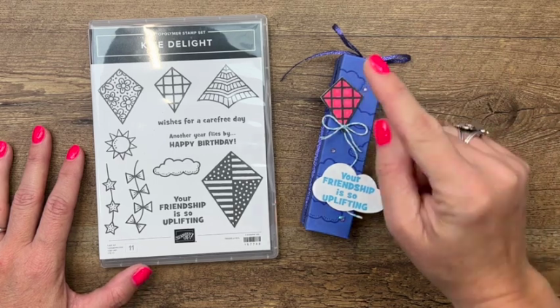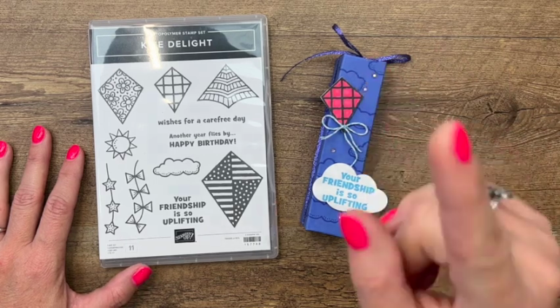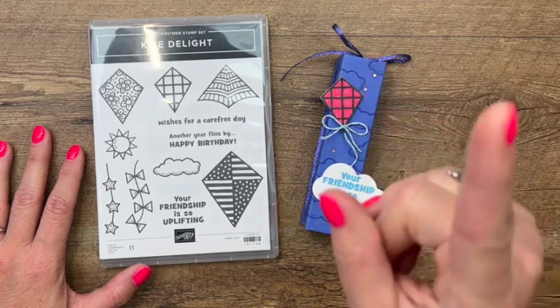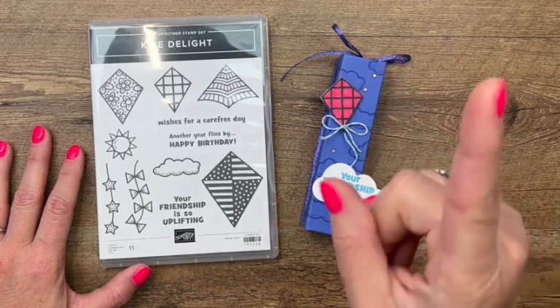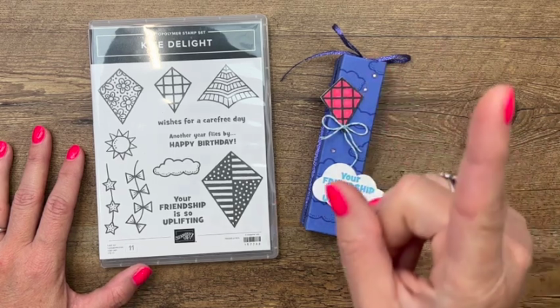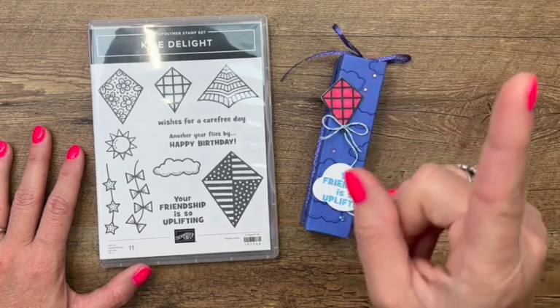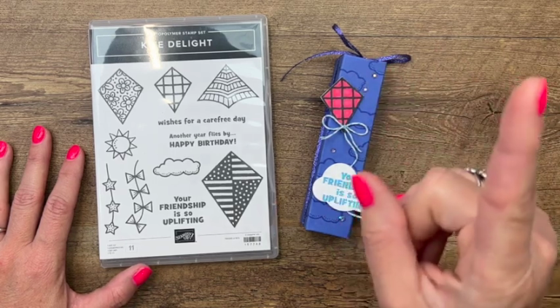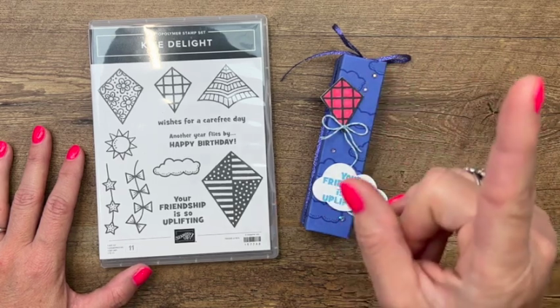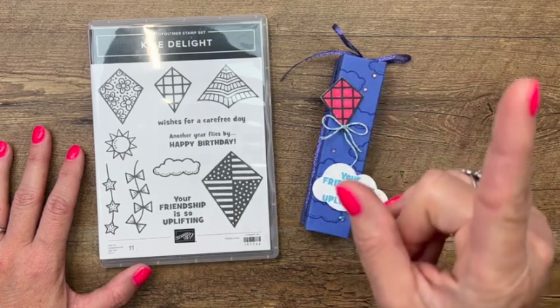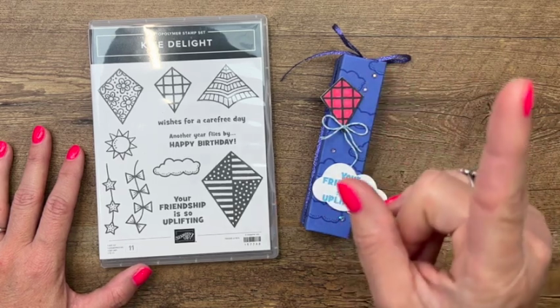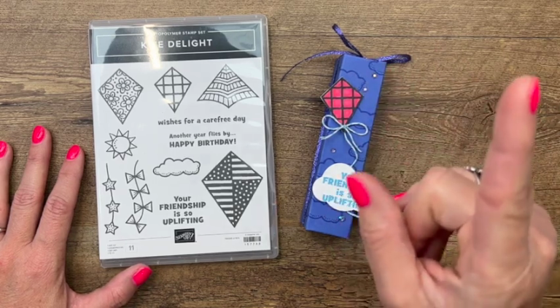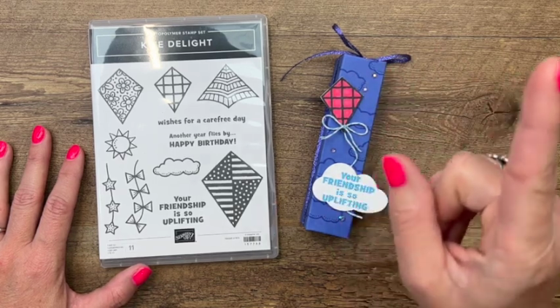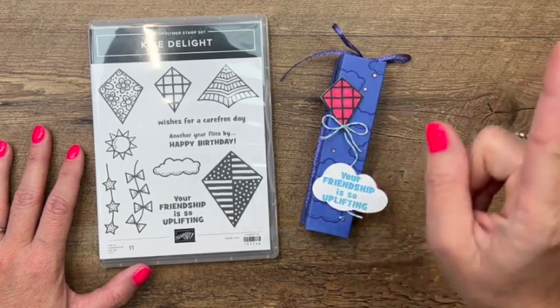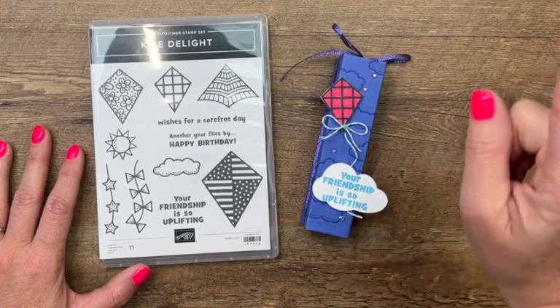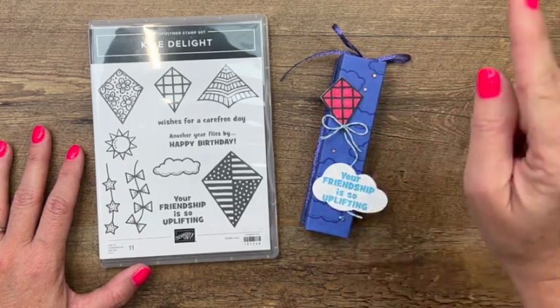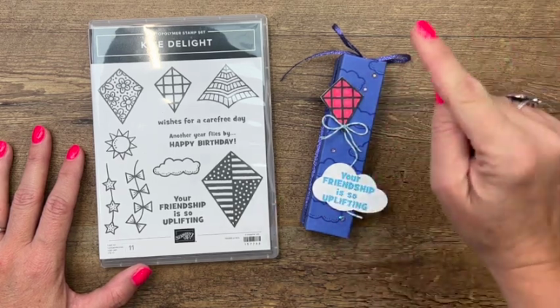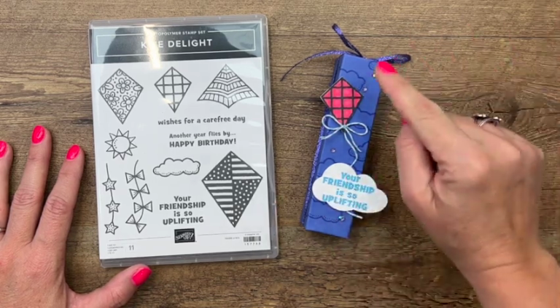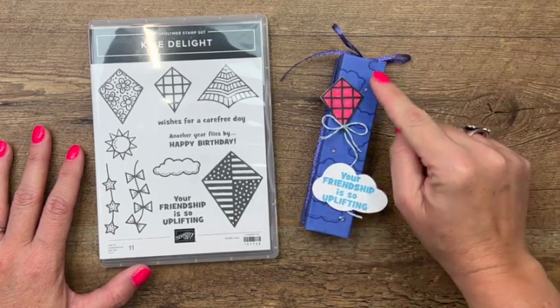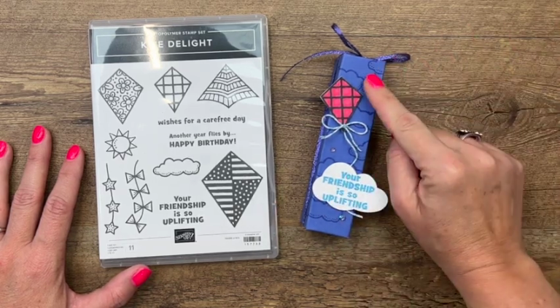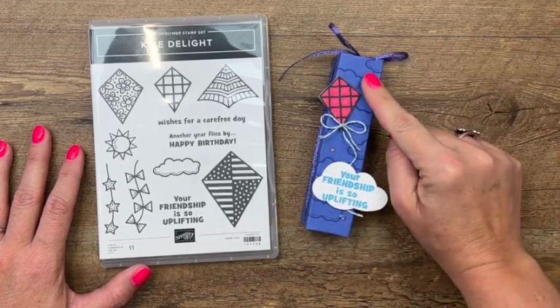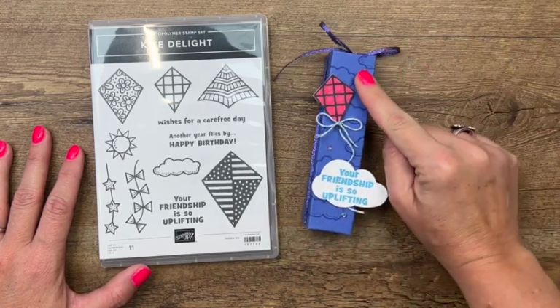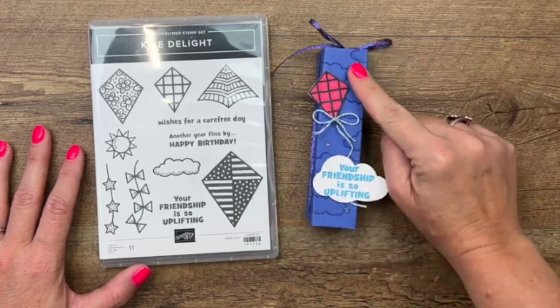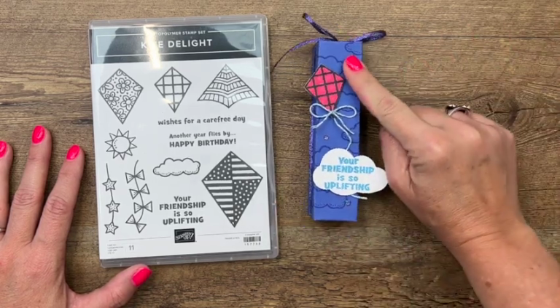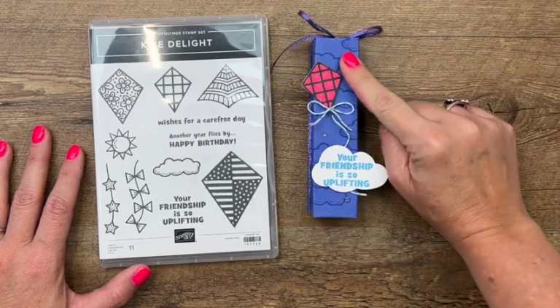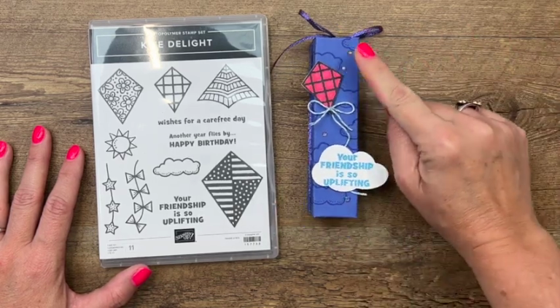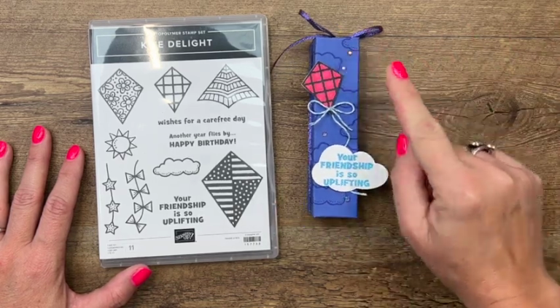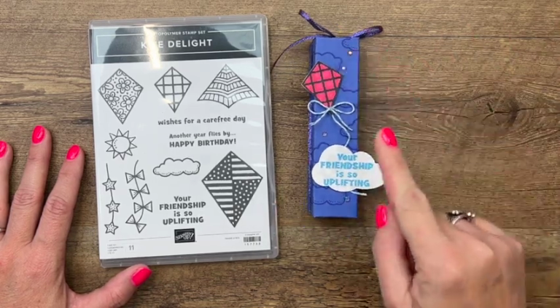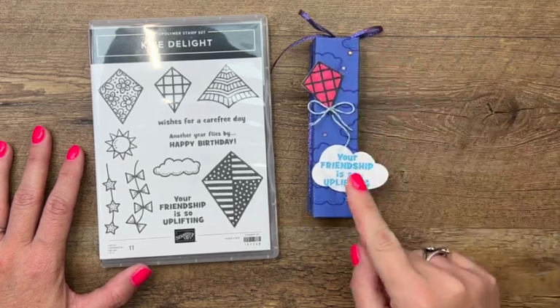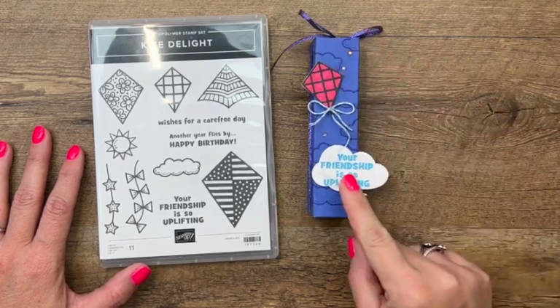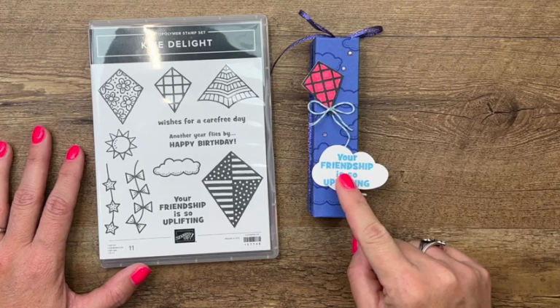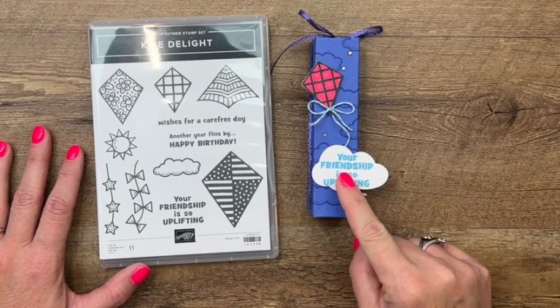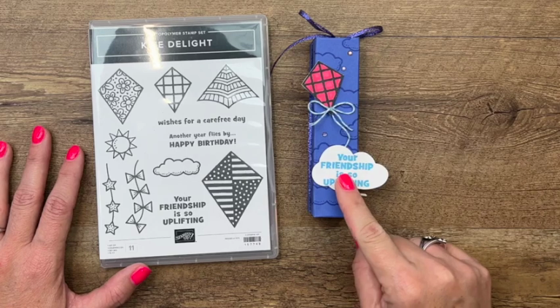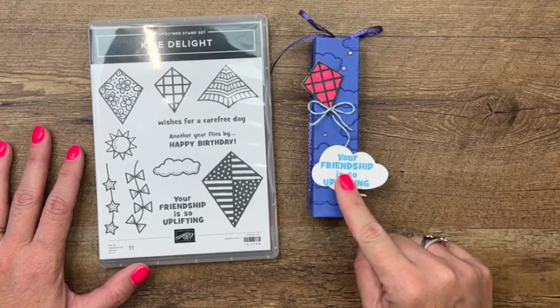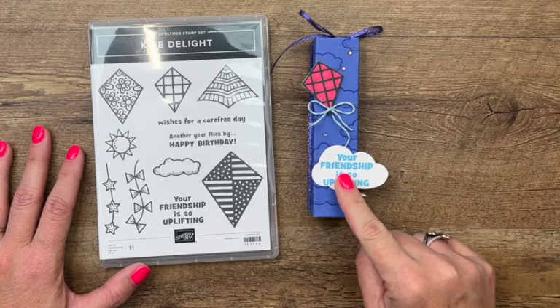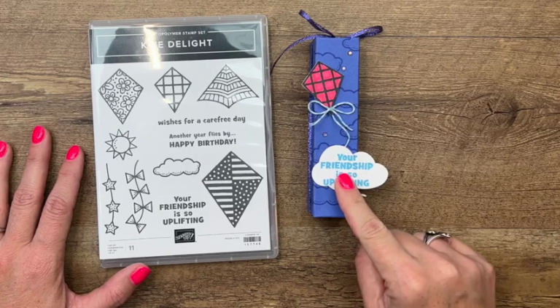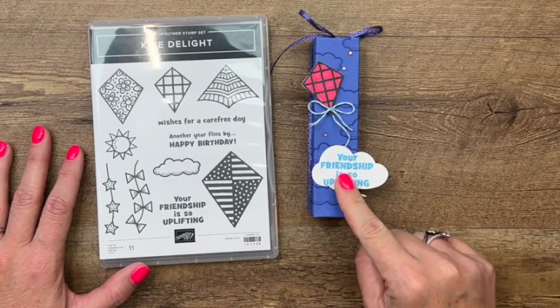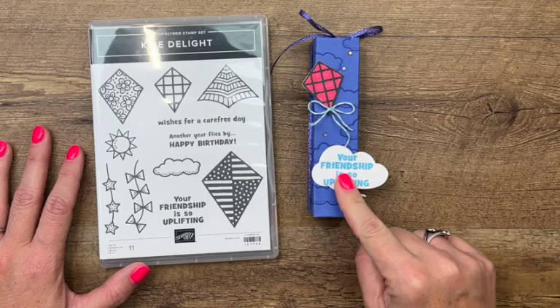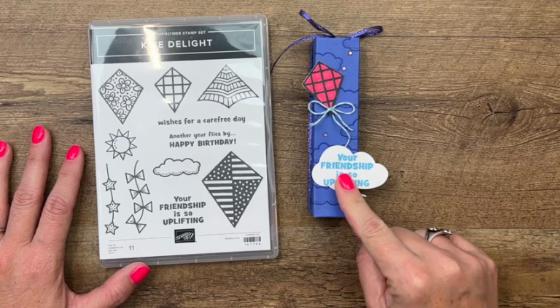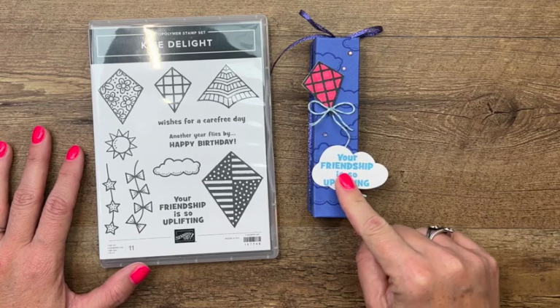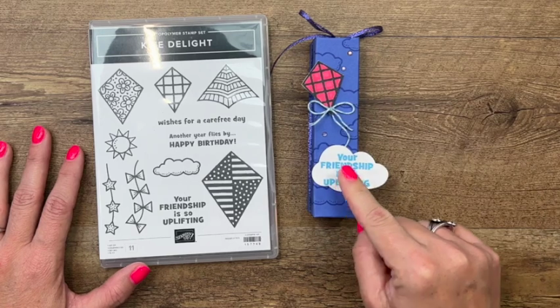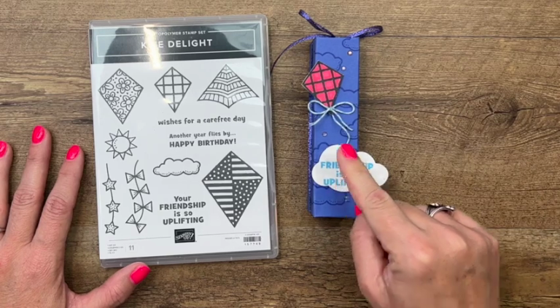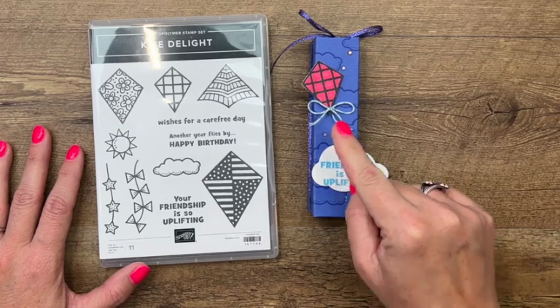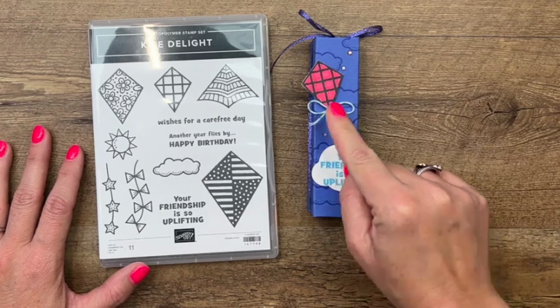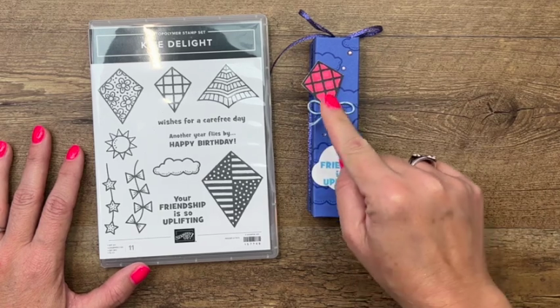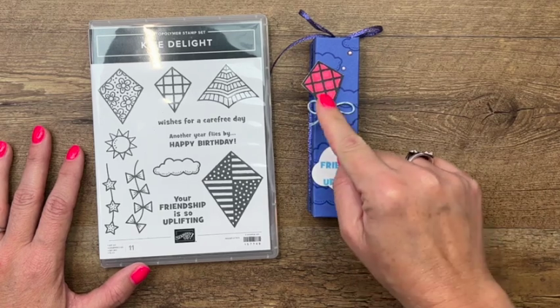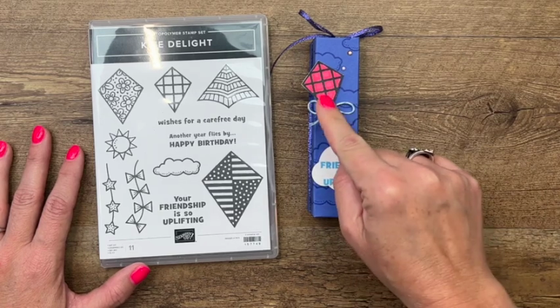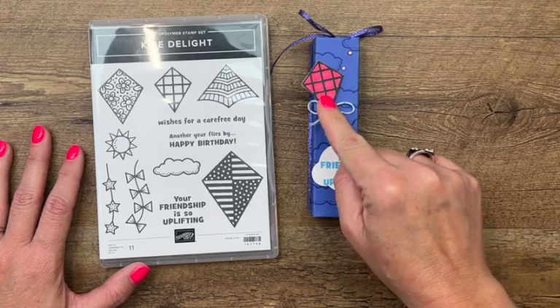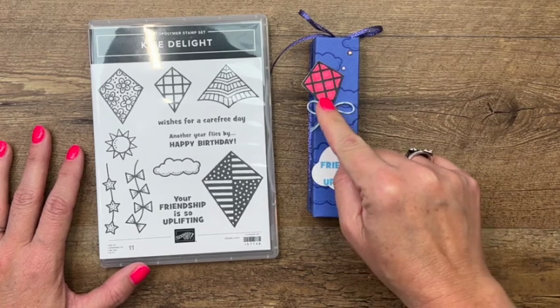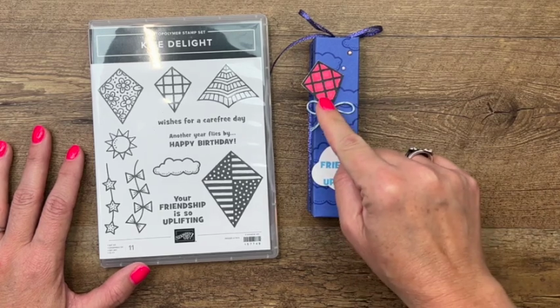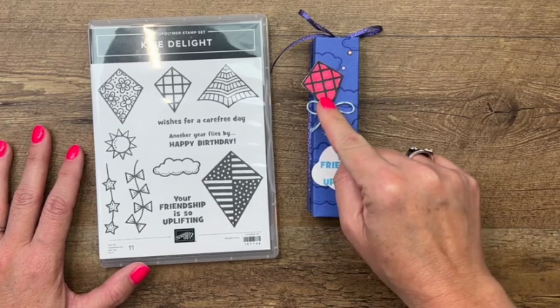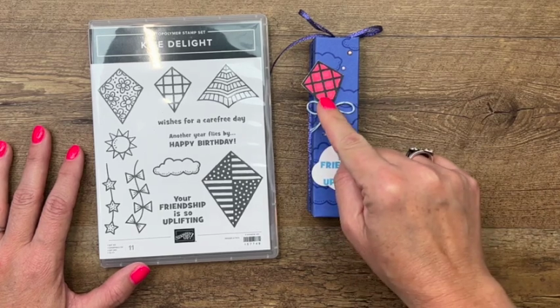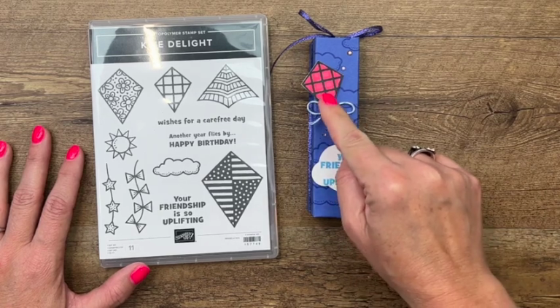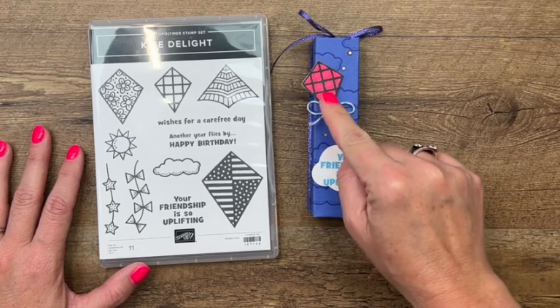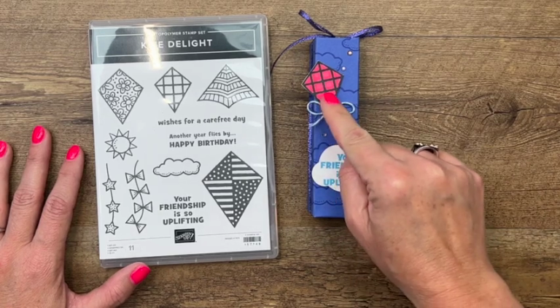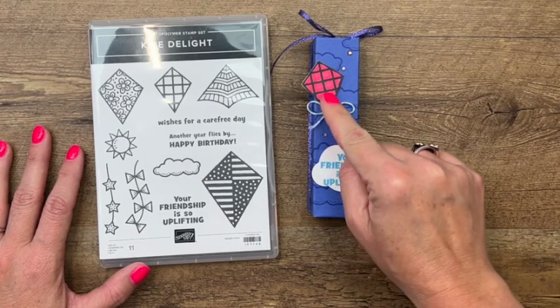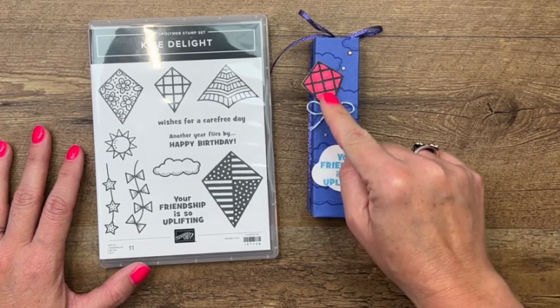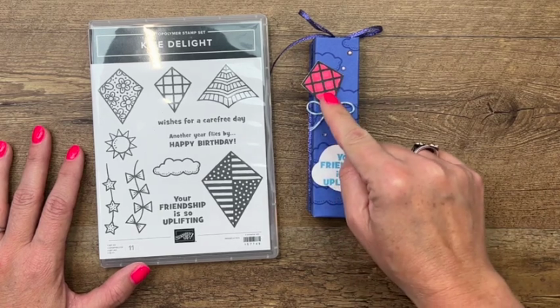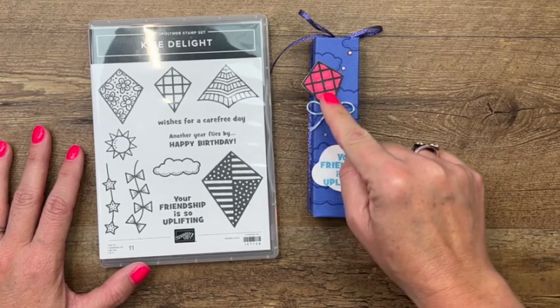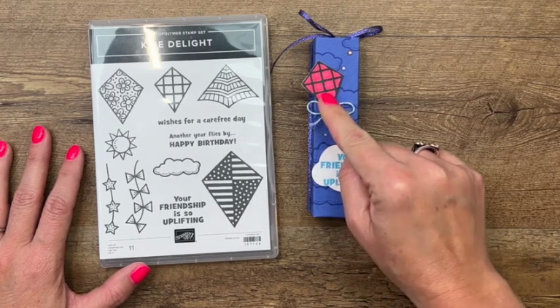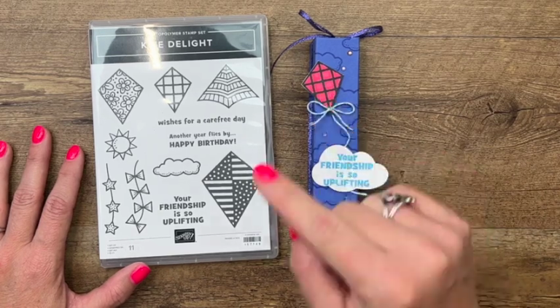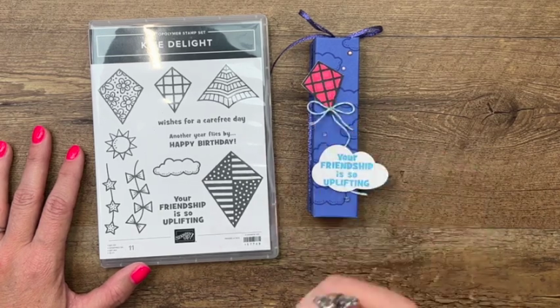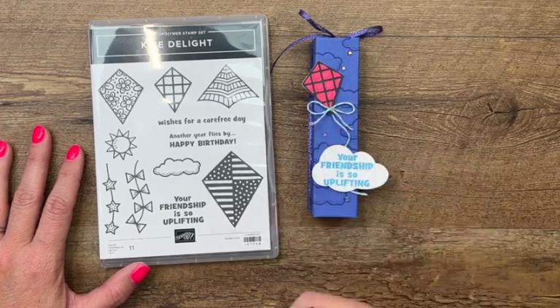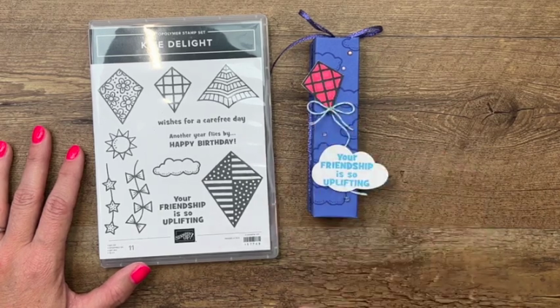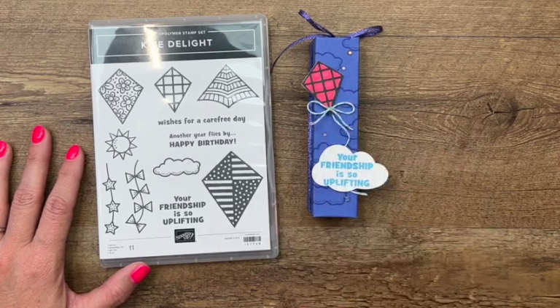It's going to take me a while to learn these names. Orchid Oasis, this is Tahitian Tide, and this is Sweet Sorbet.